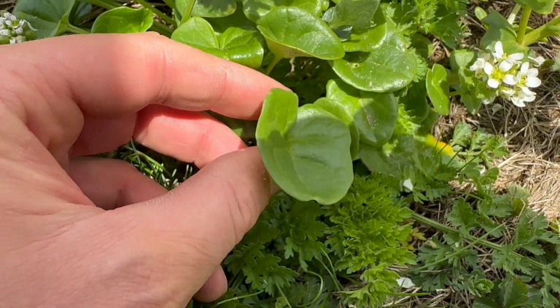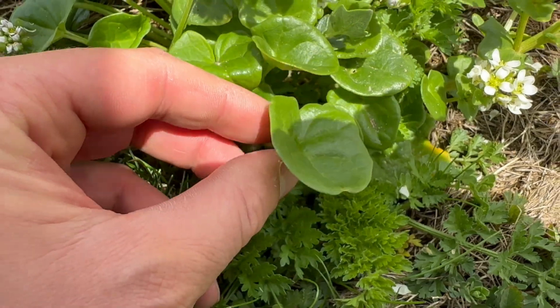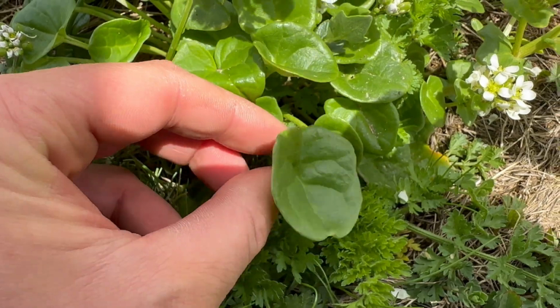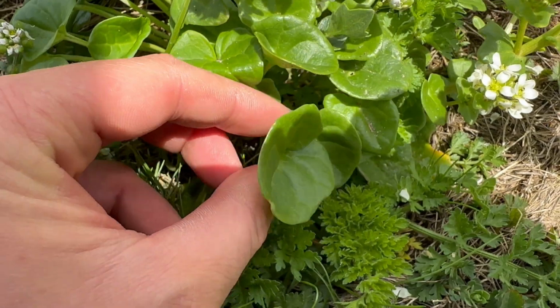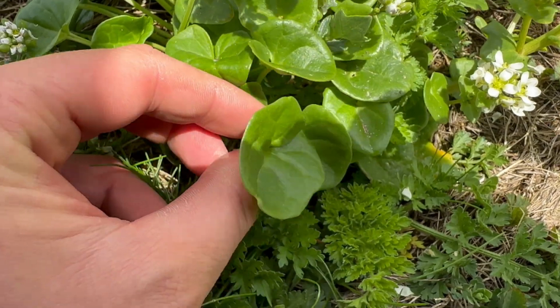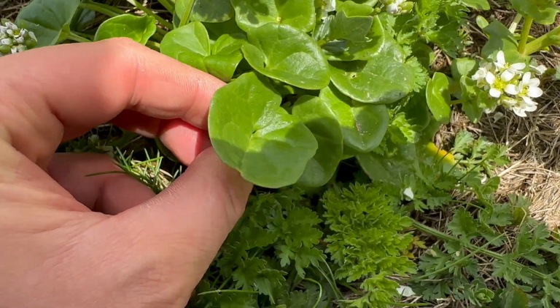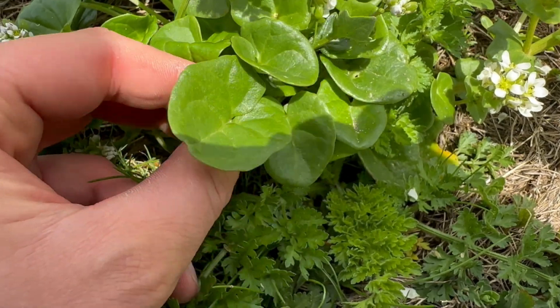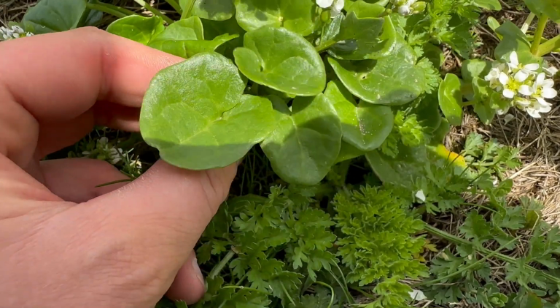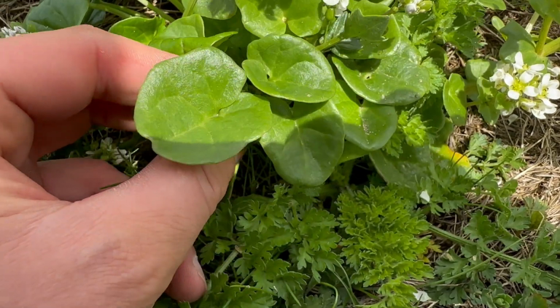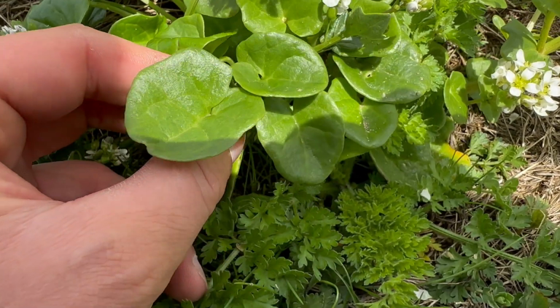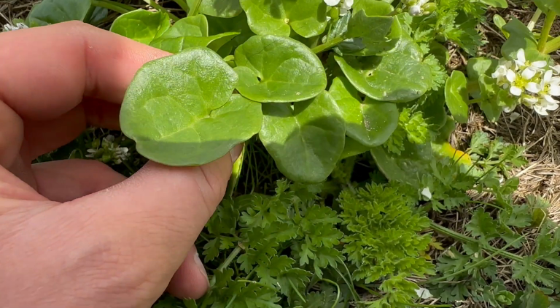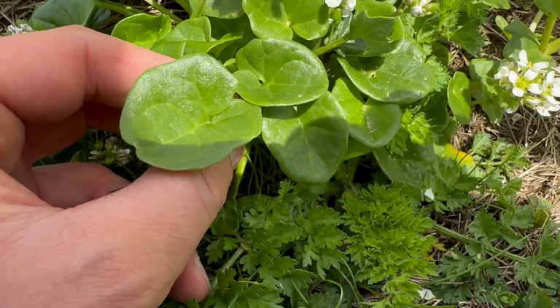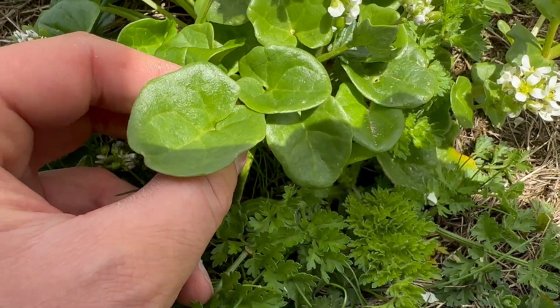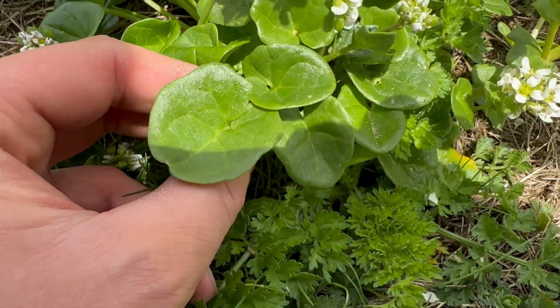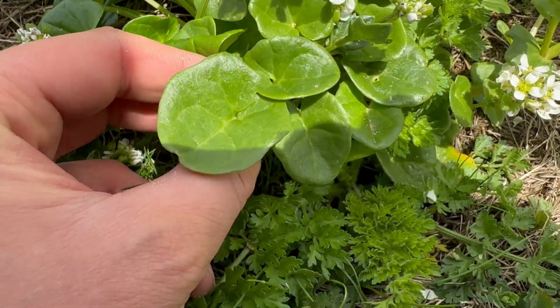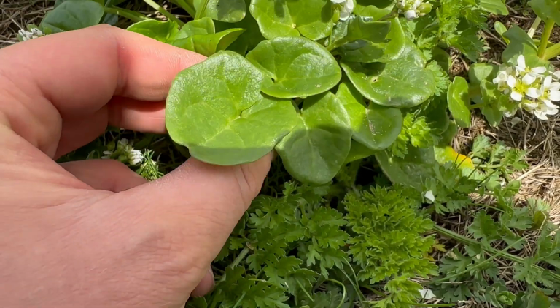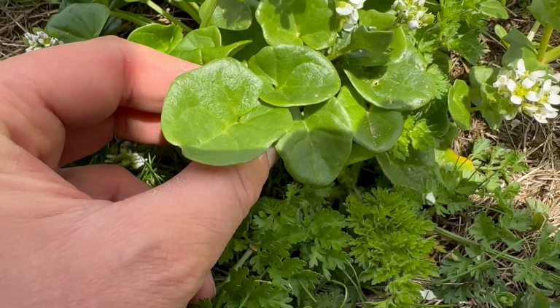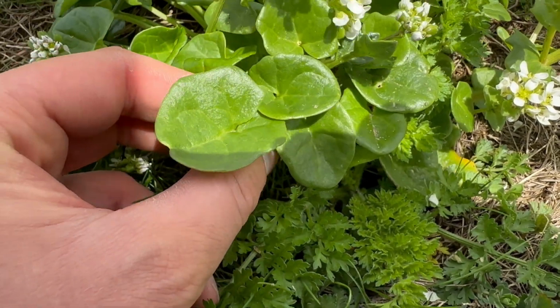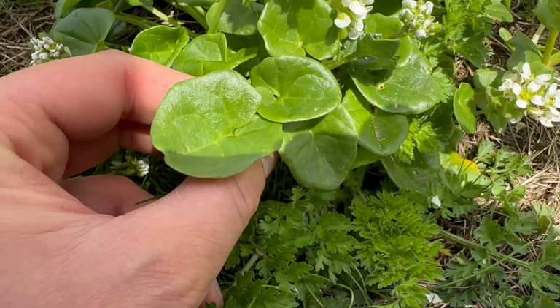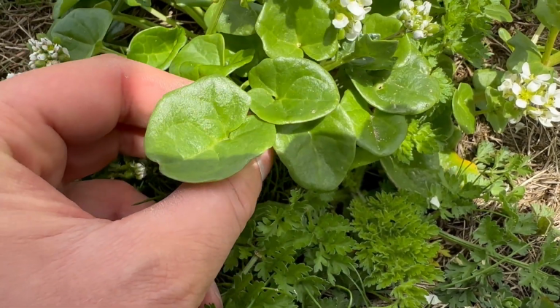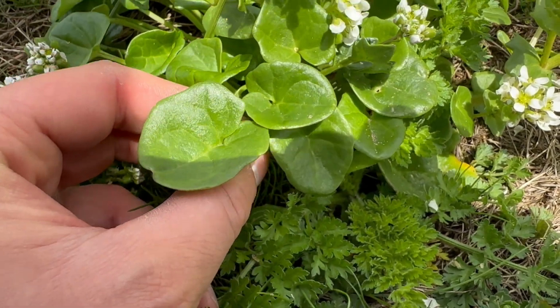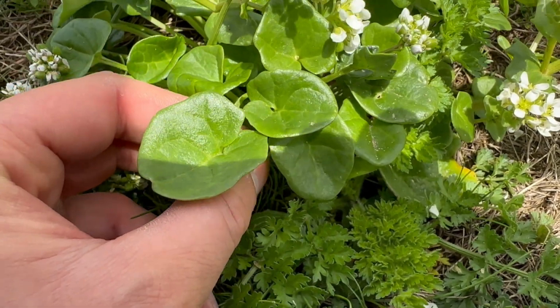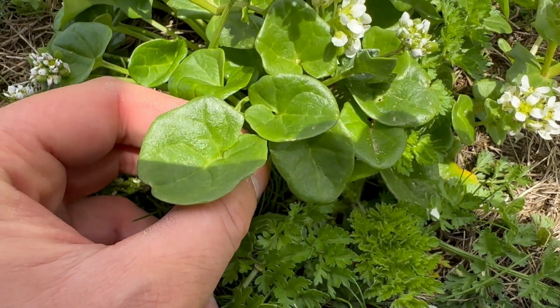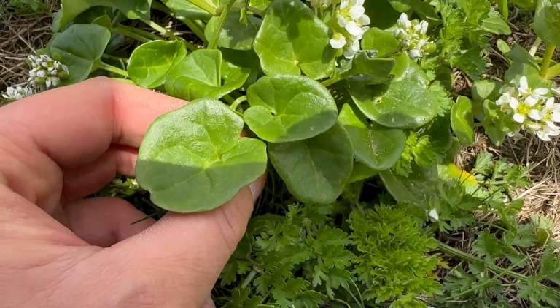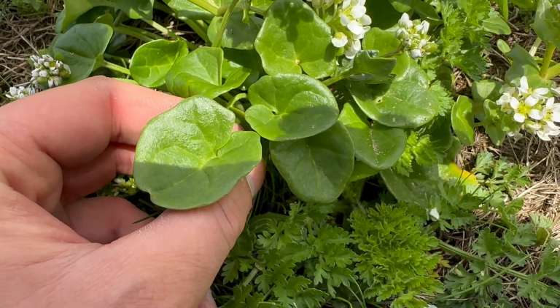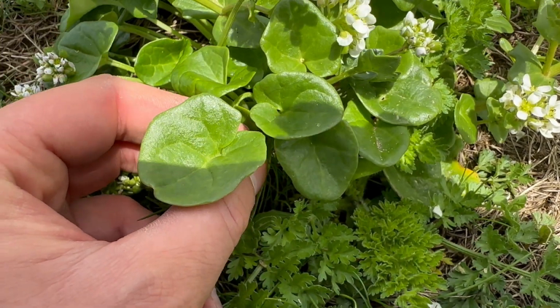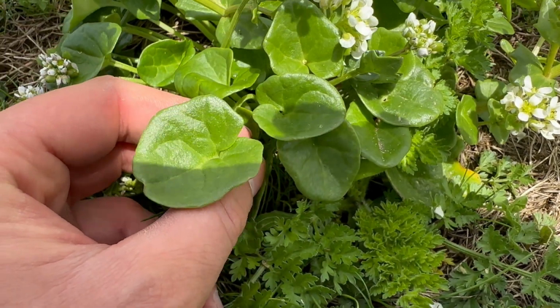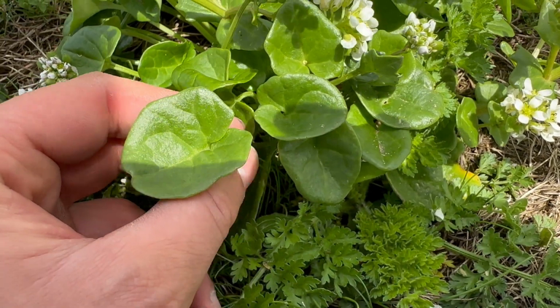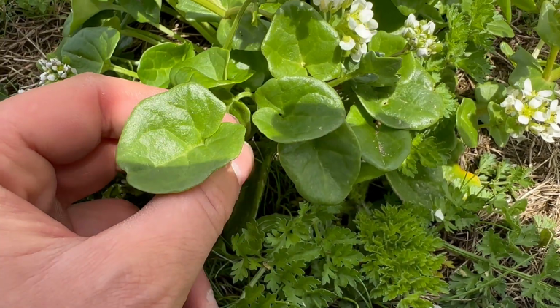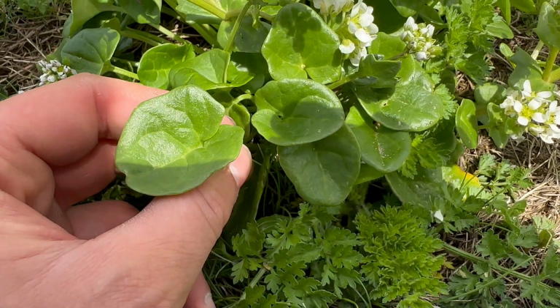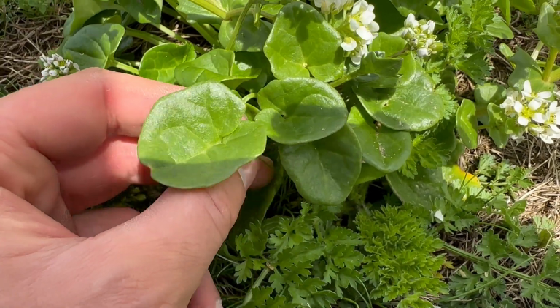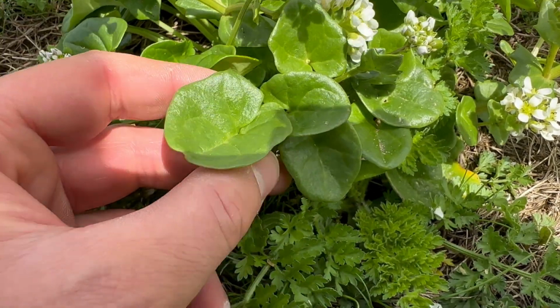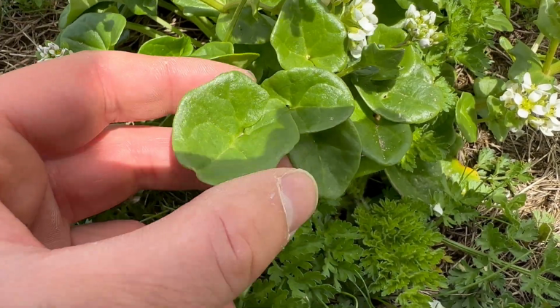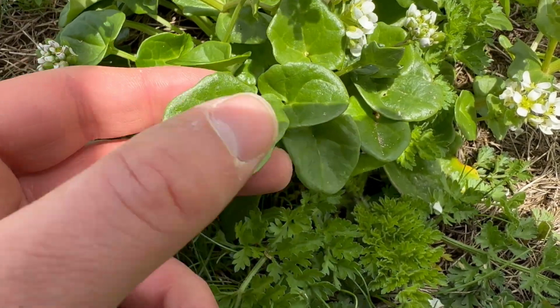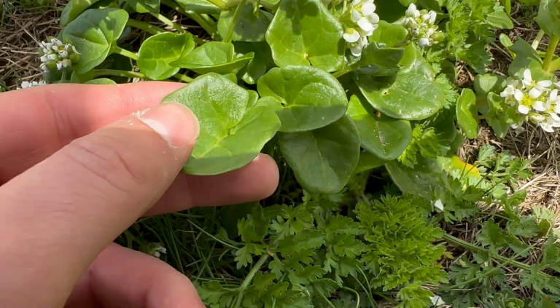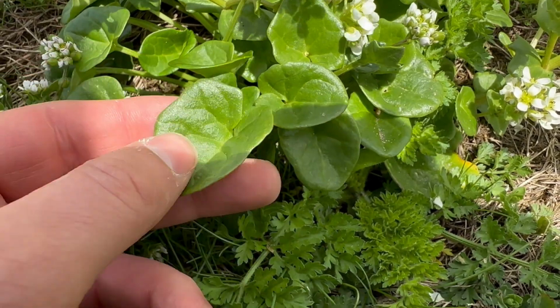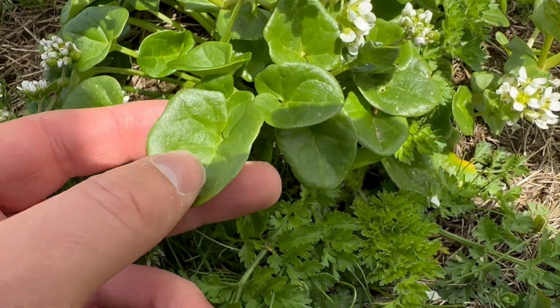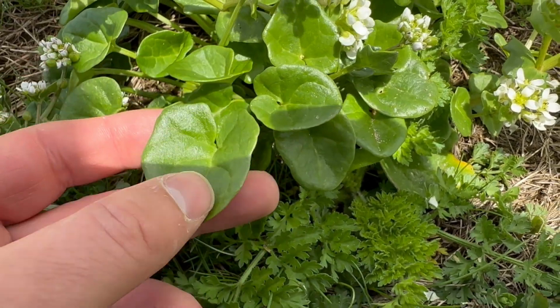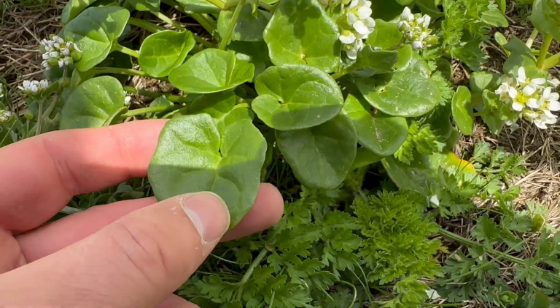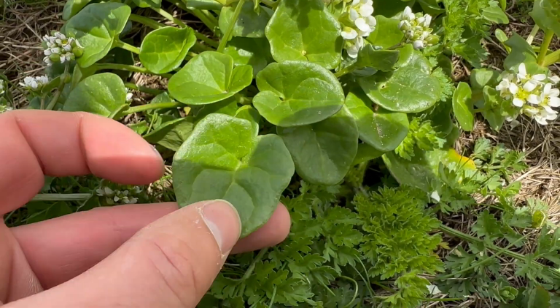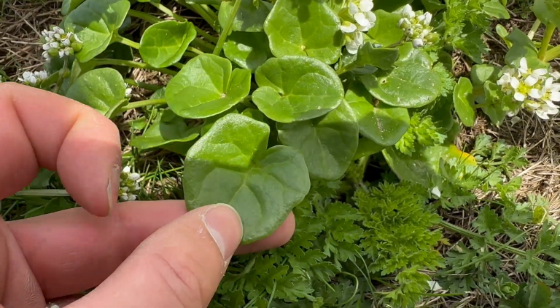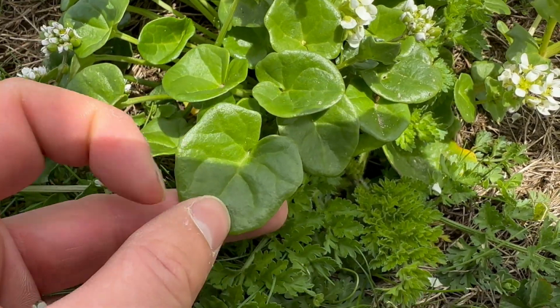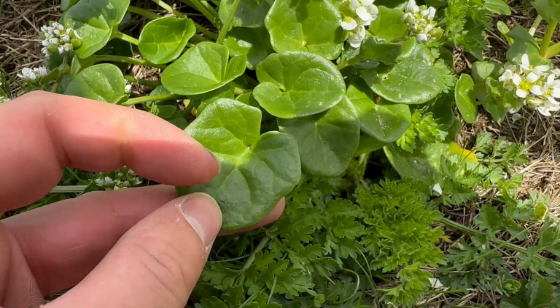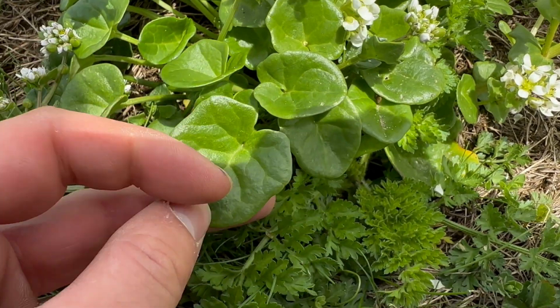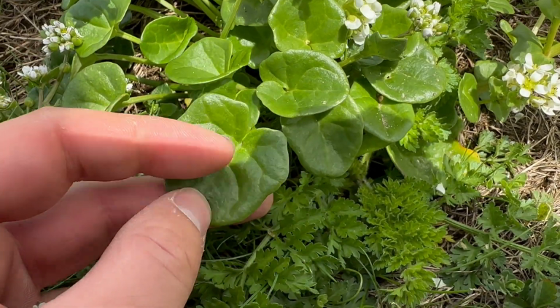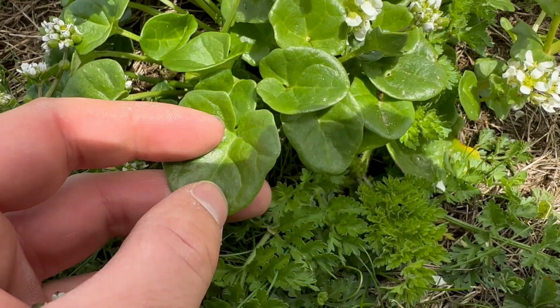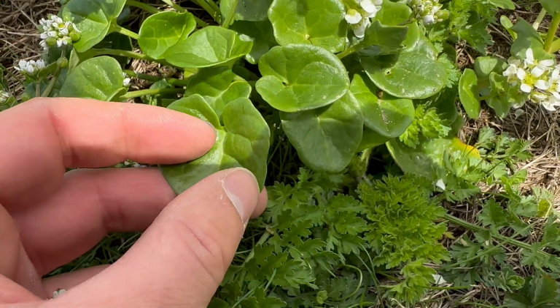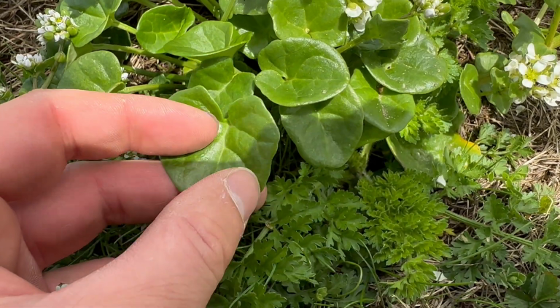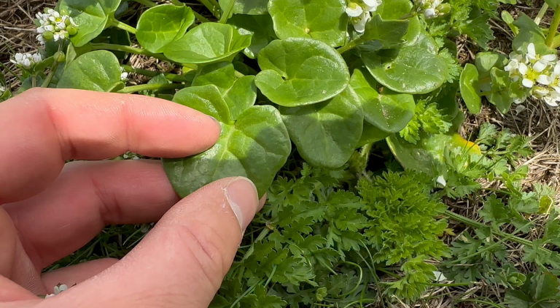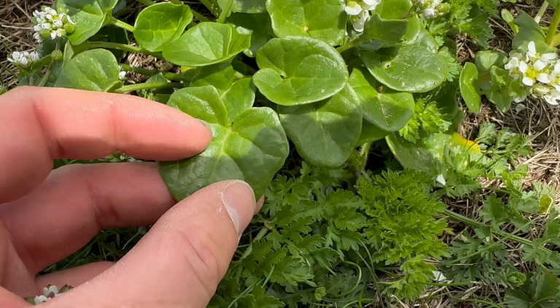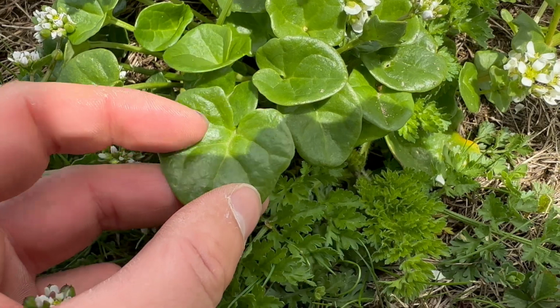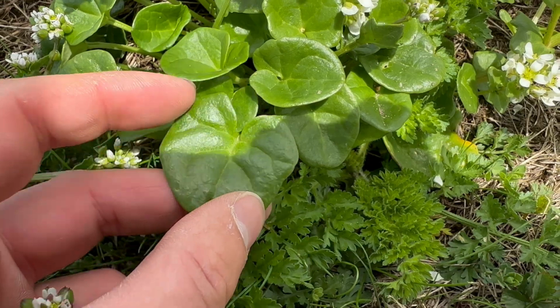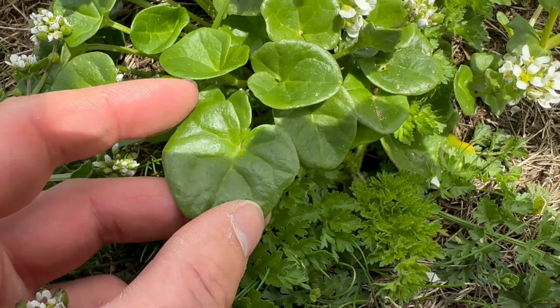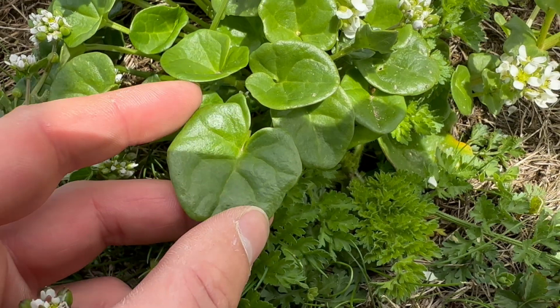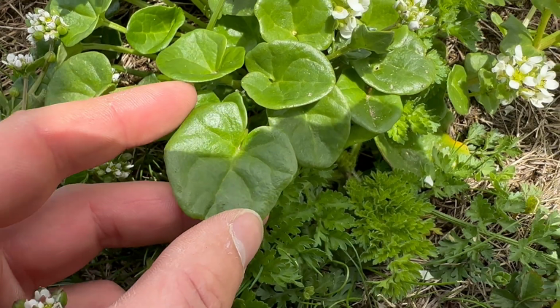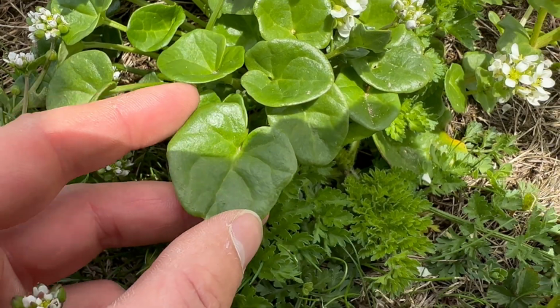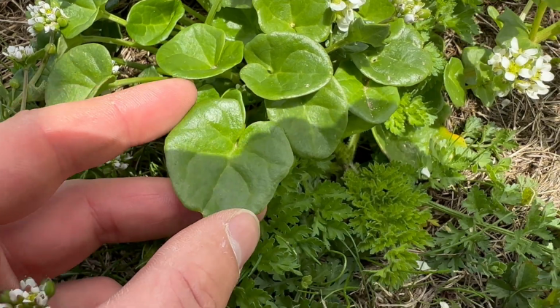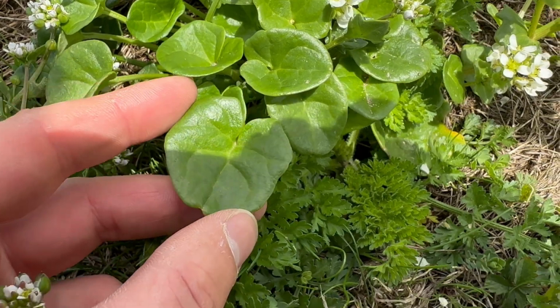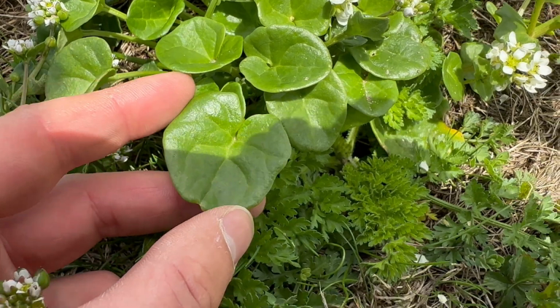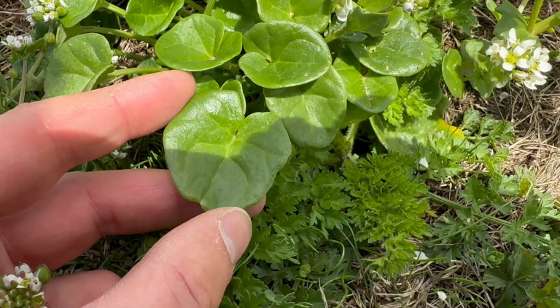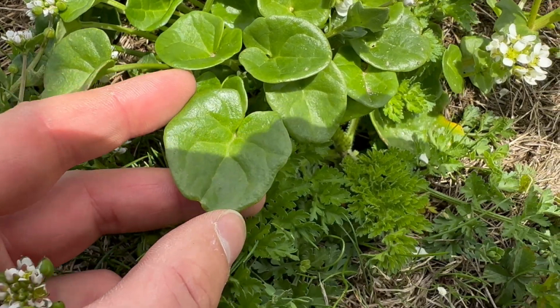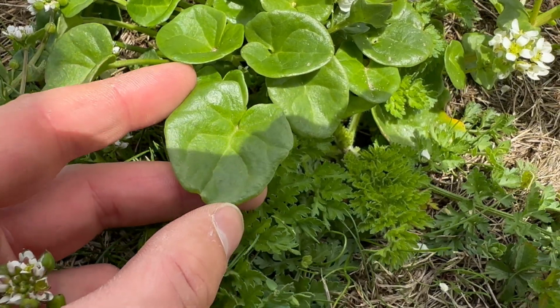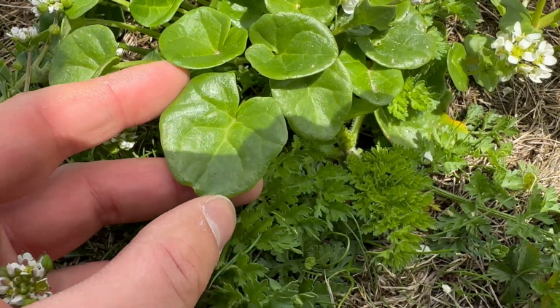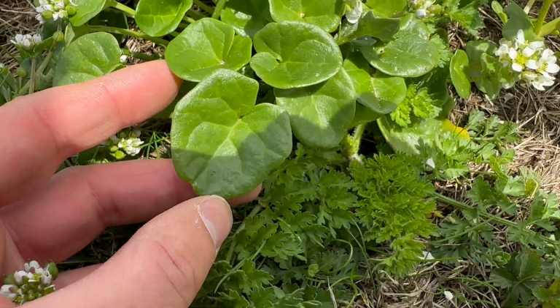The leaves start off heart shaped, then develop a pentagonal shape as they mature.